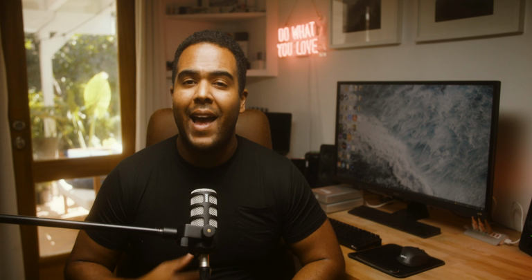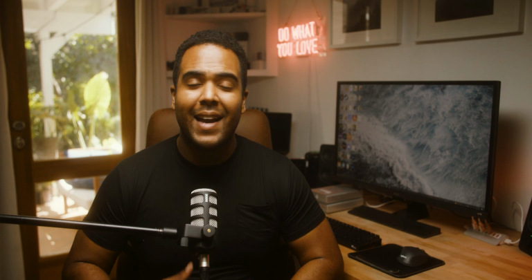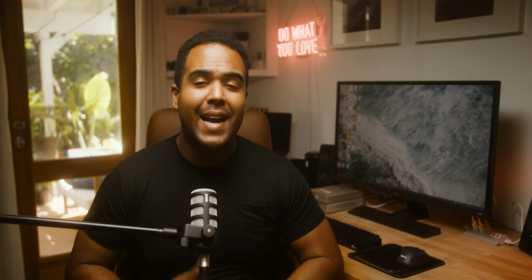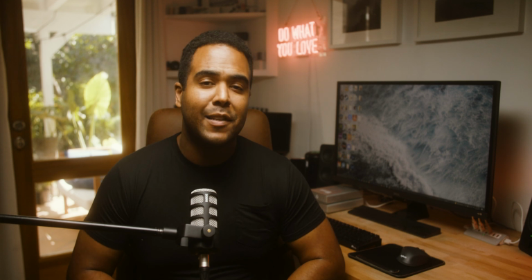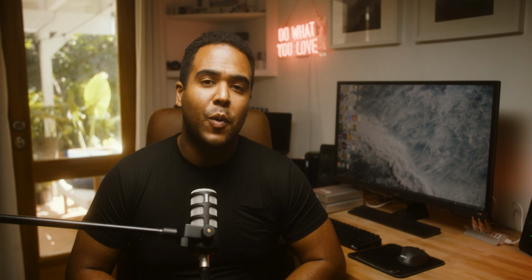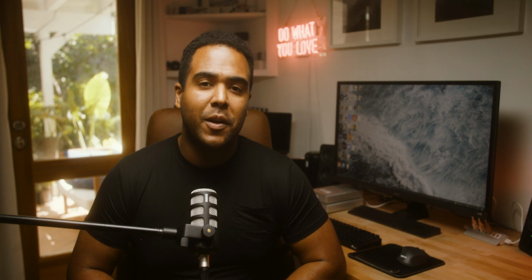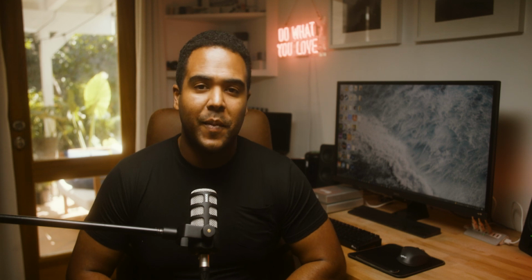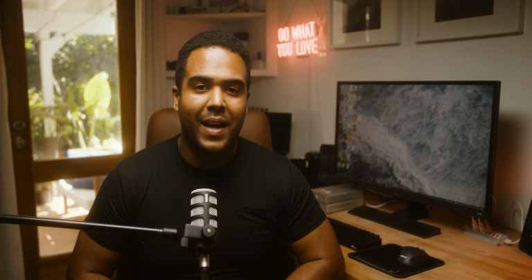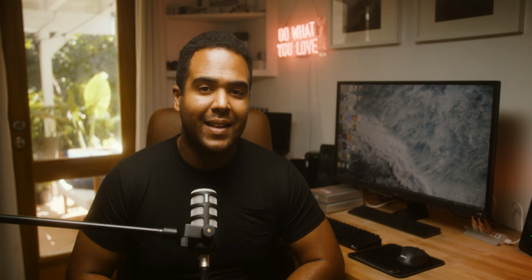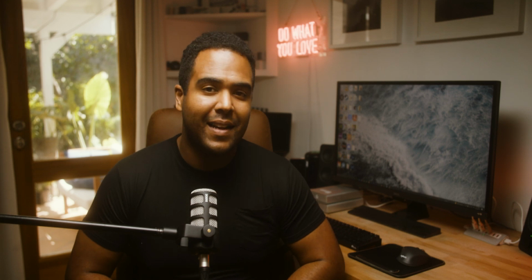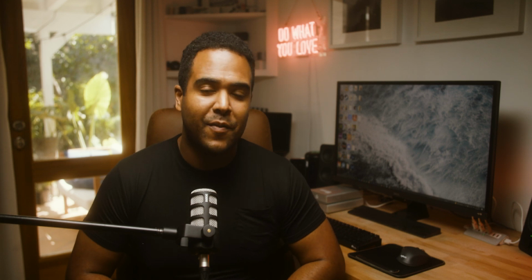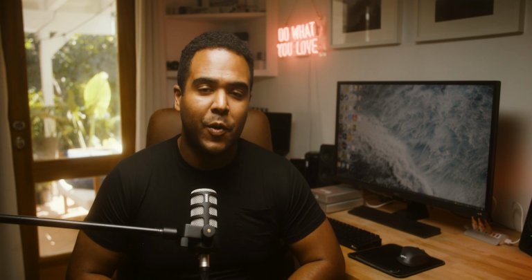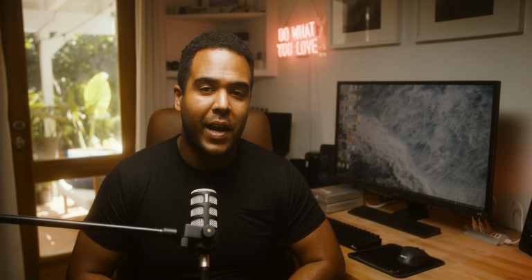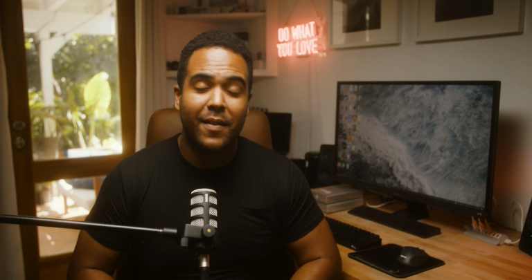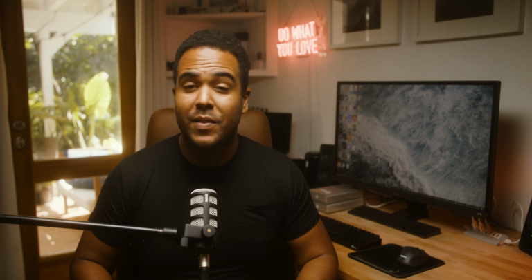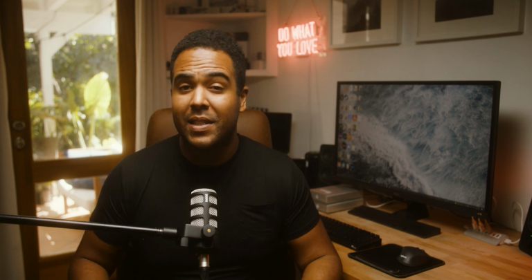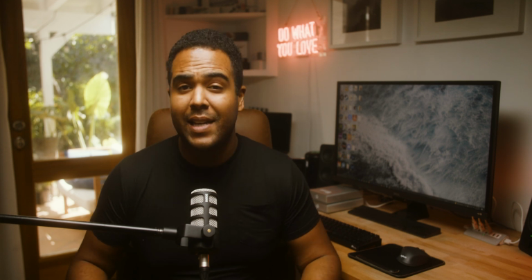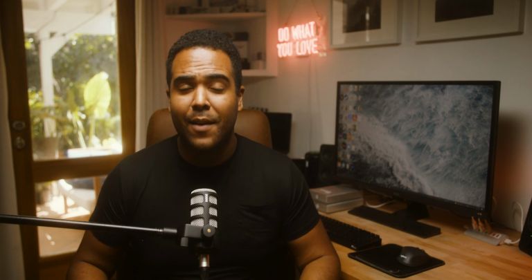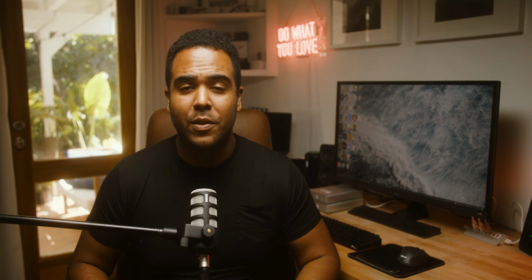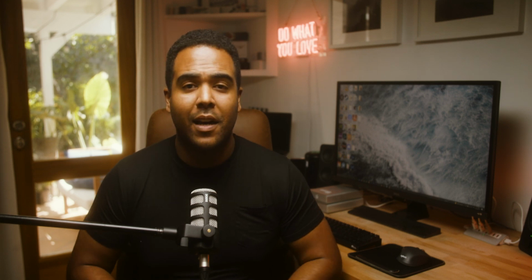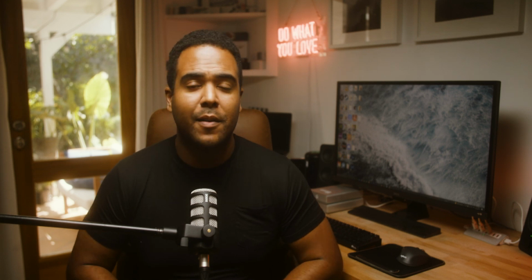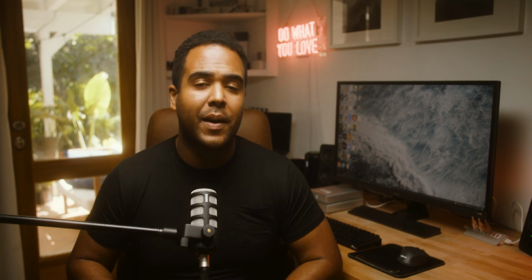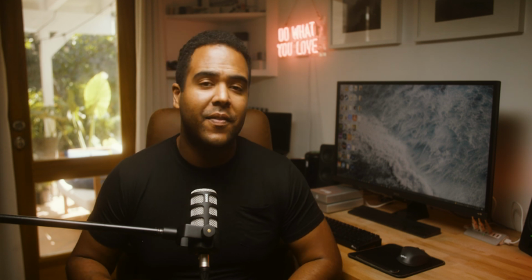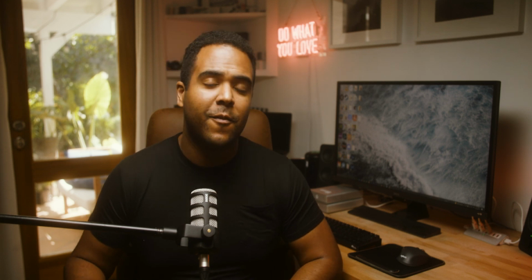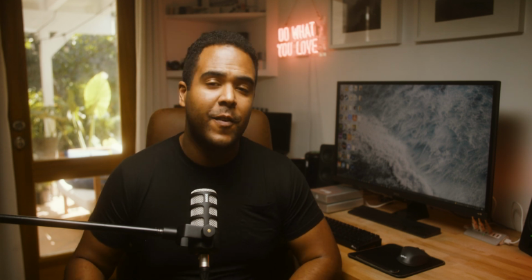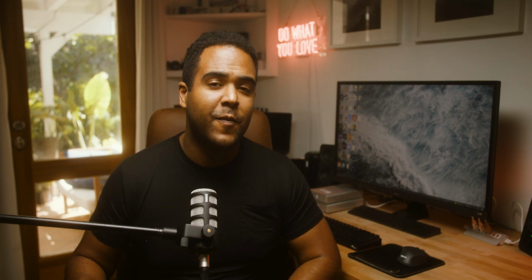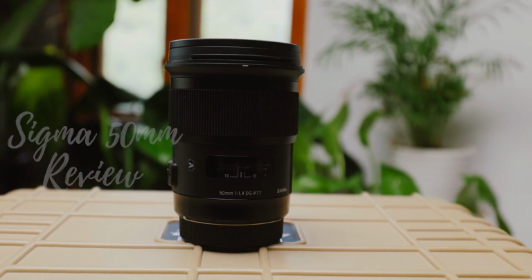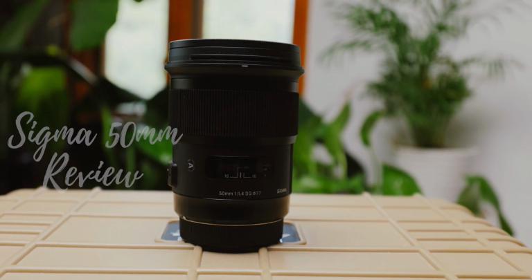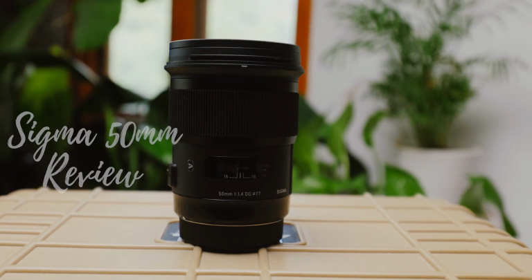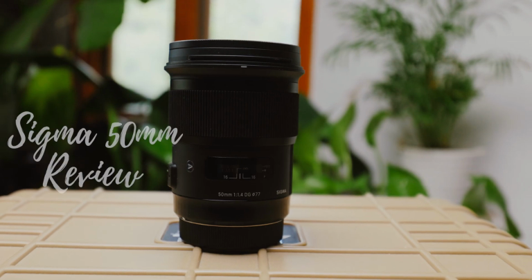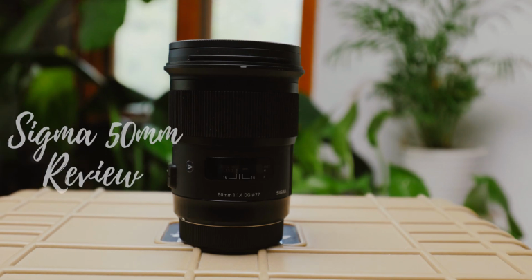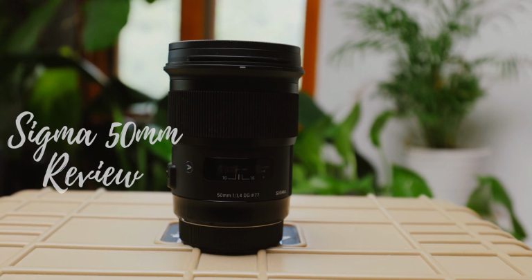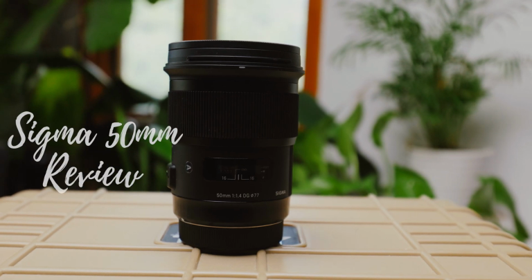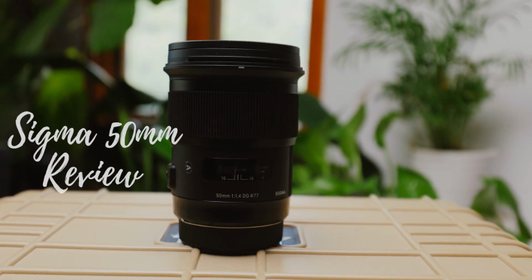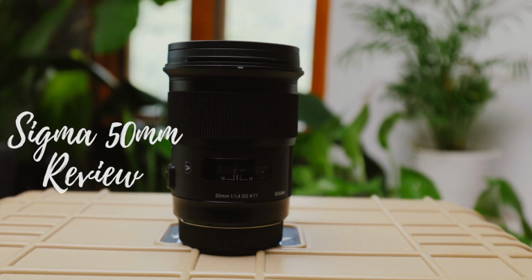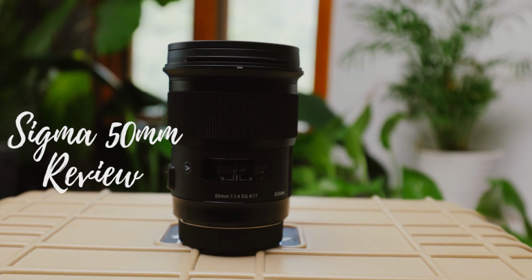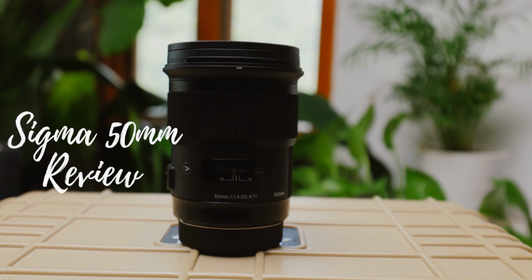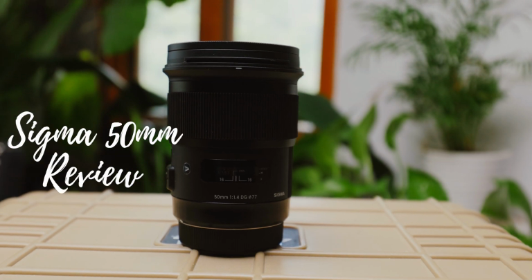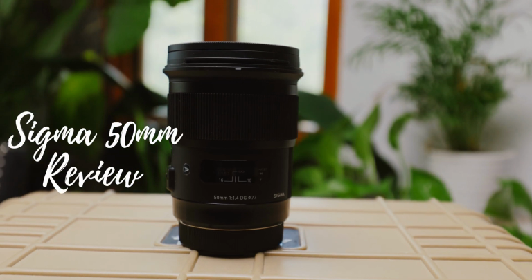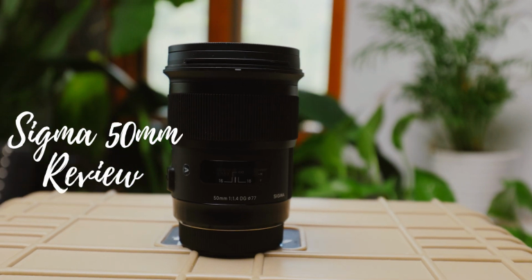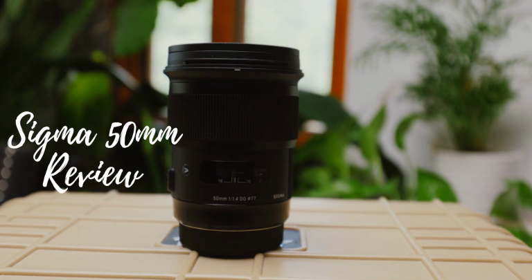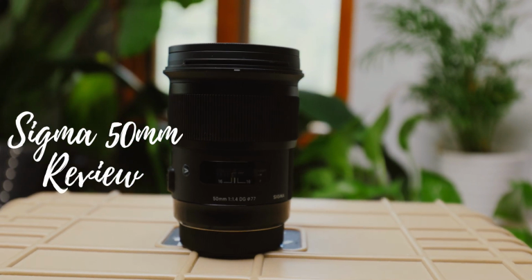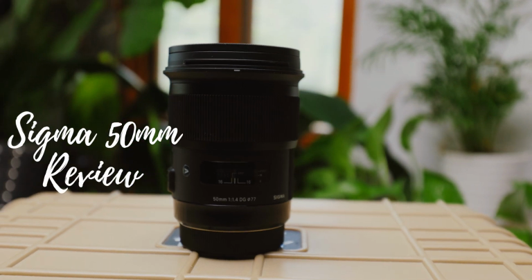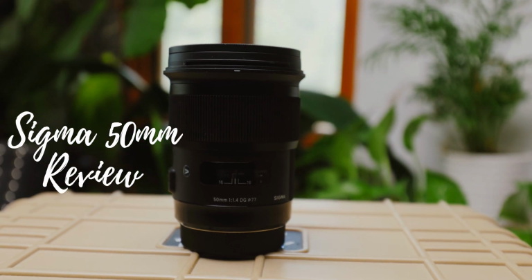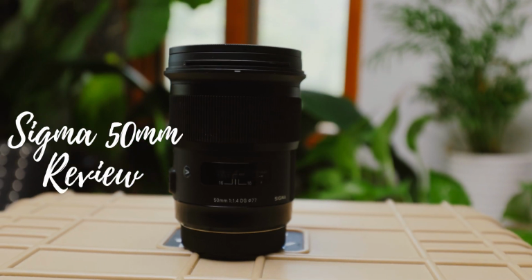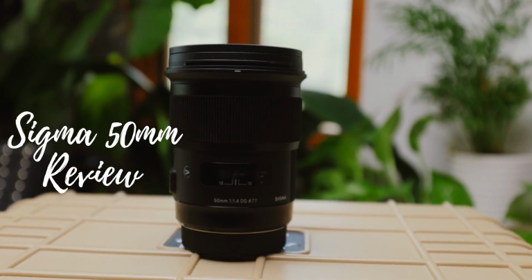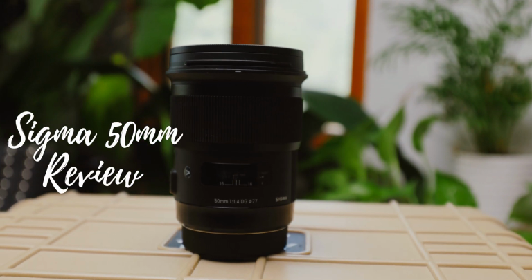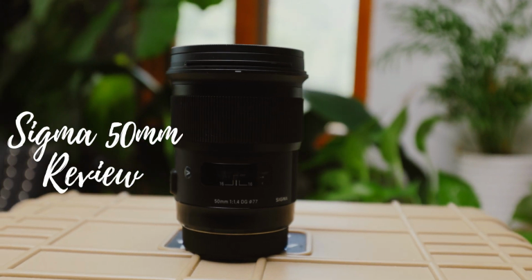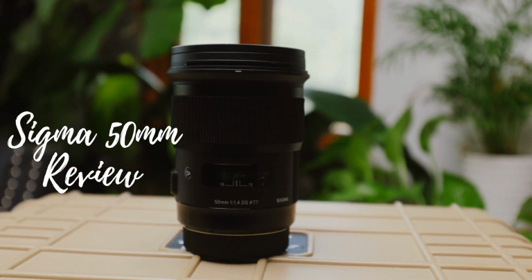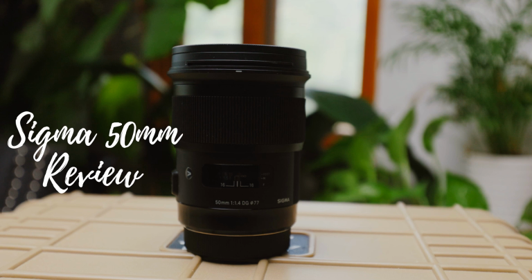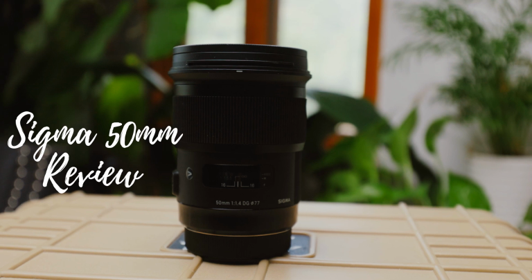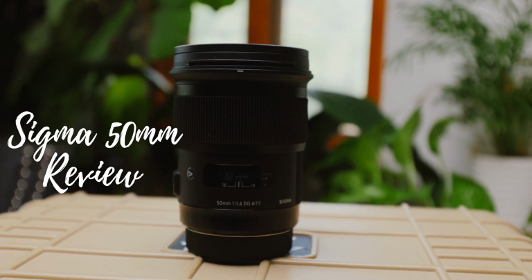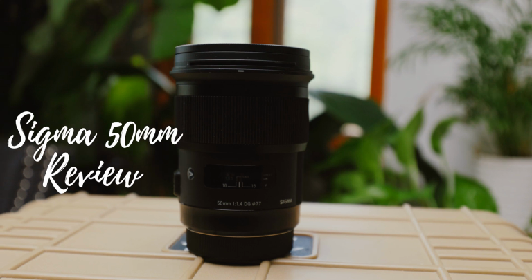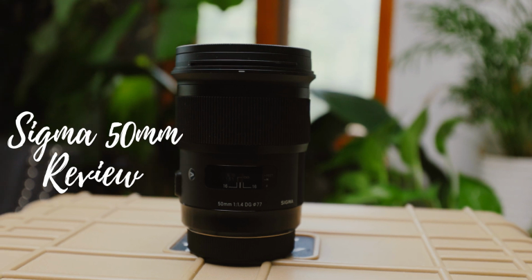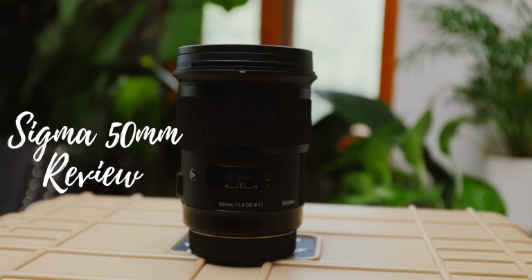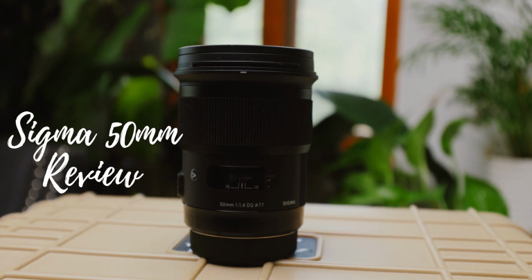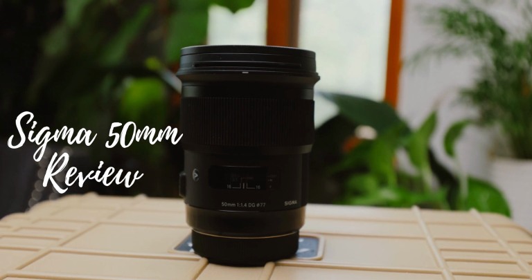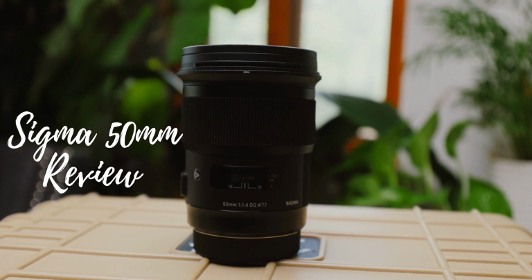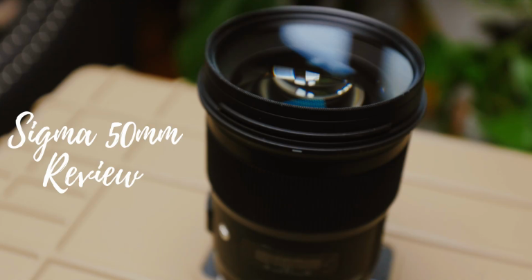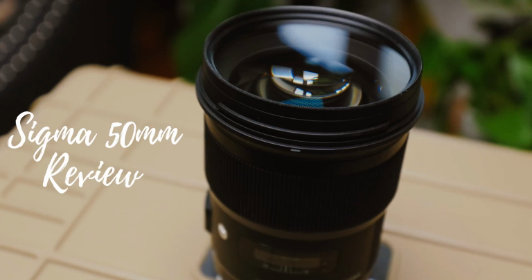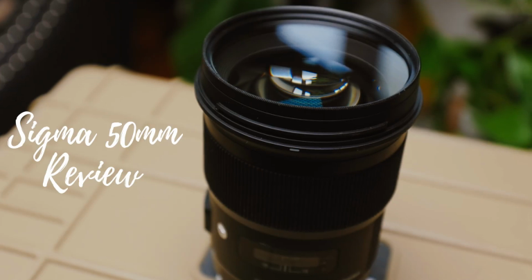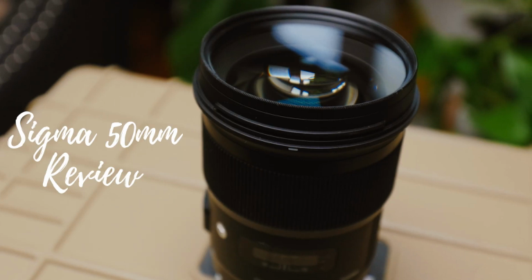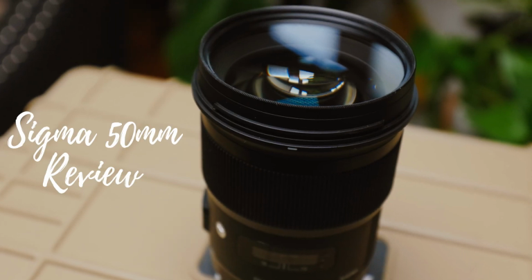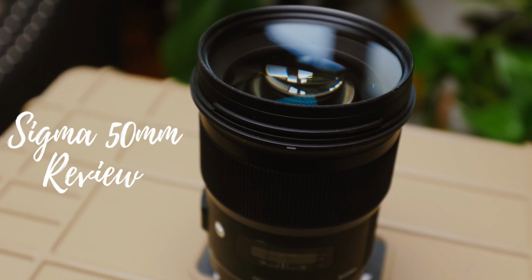Hey guys, welcome to LA Love Creative. Today we're talking about the 50mm Sigma lens and why I think that lens should get a little bit more respect.